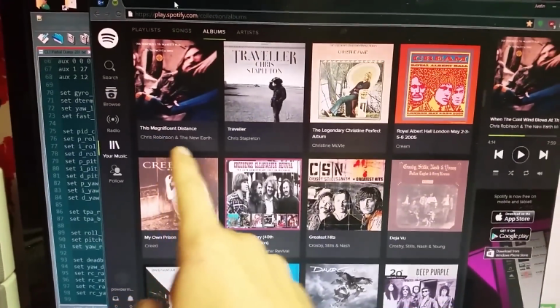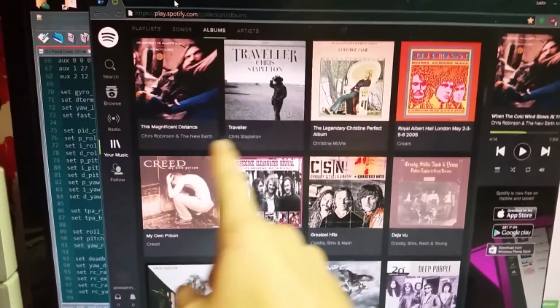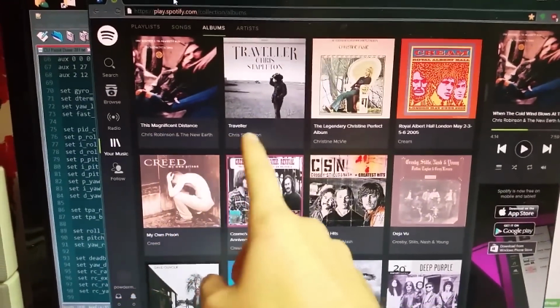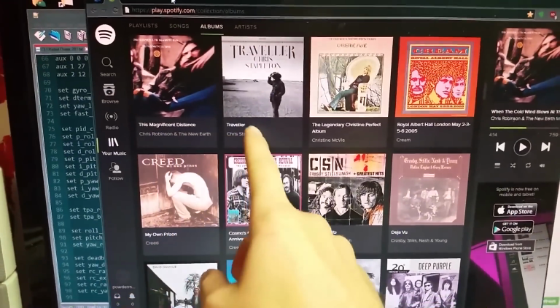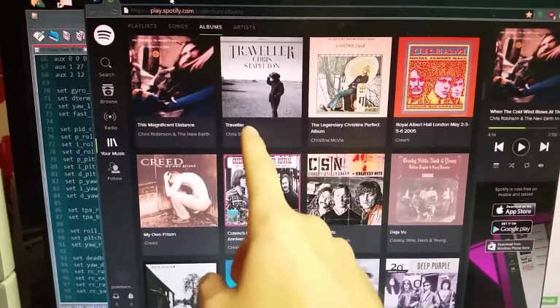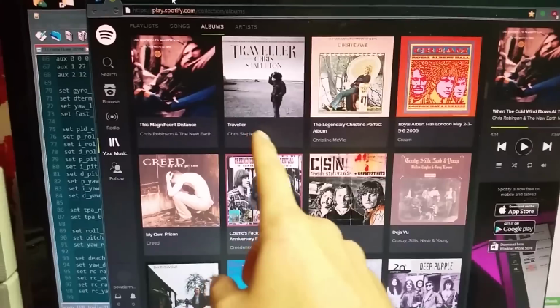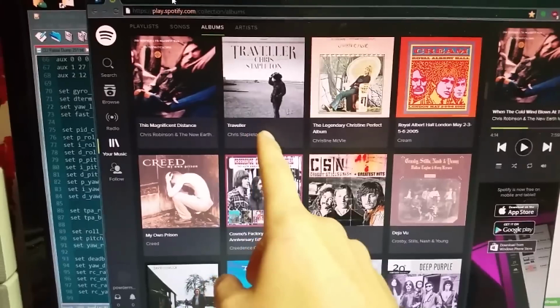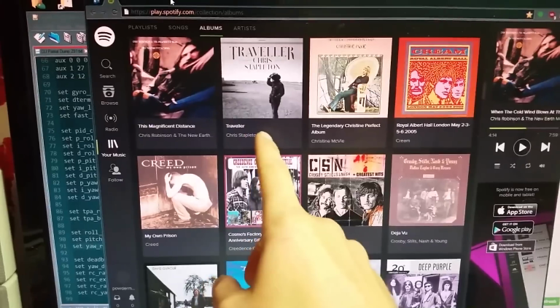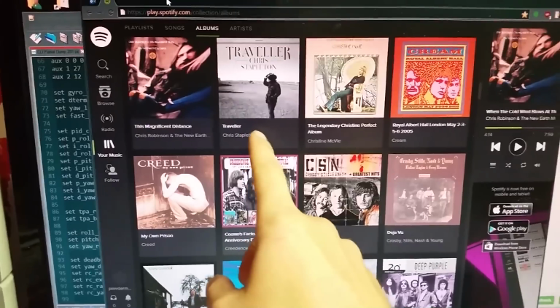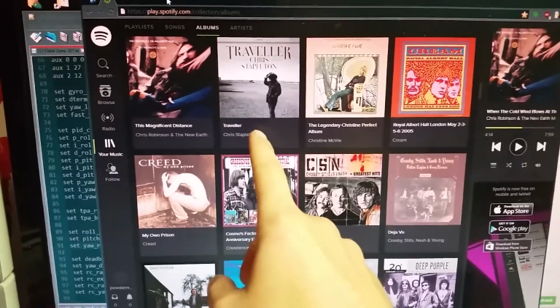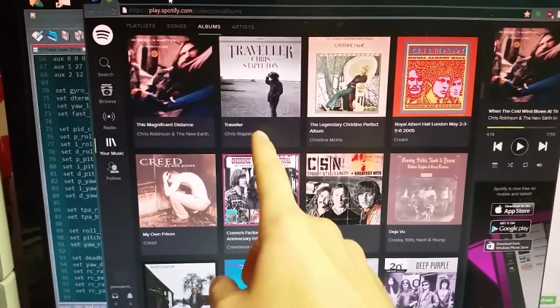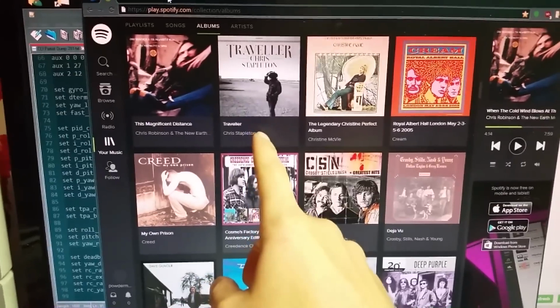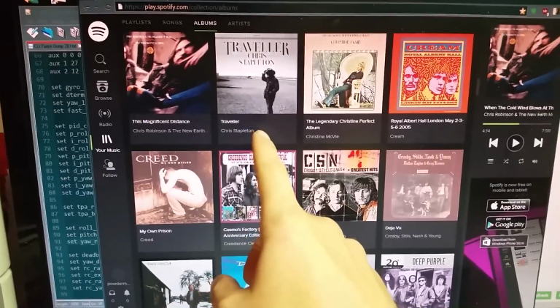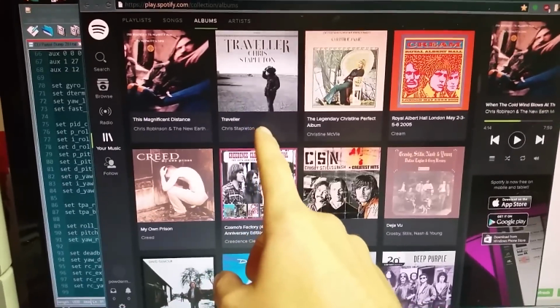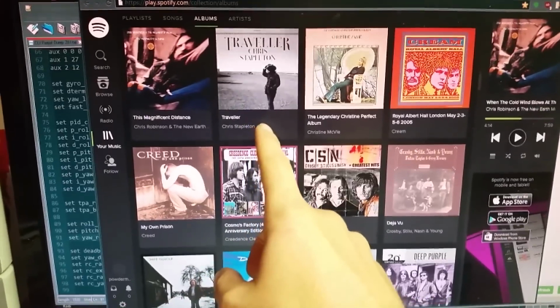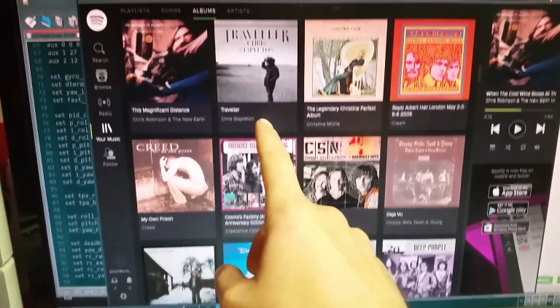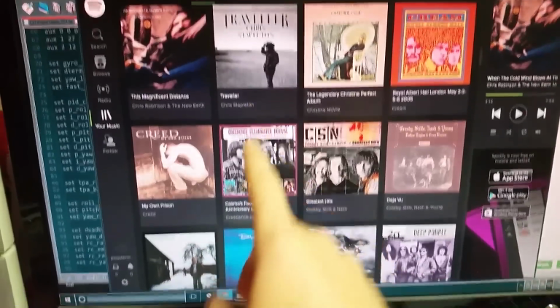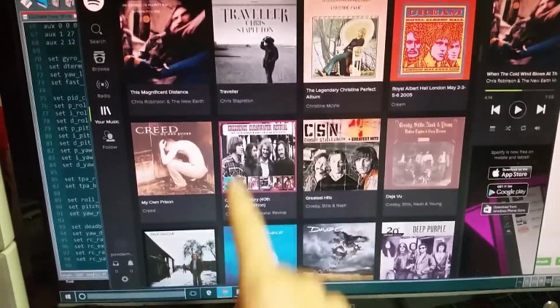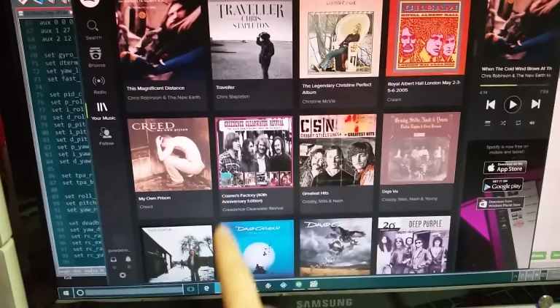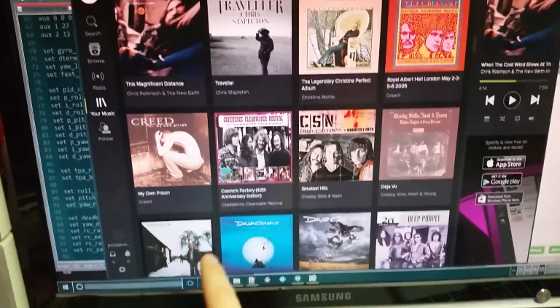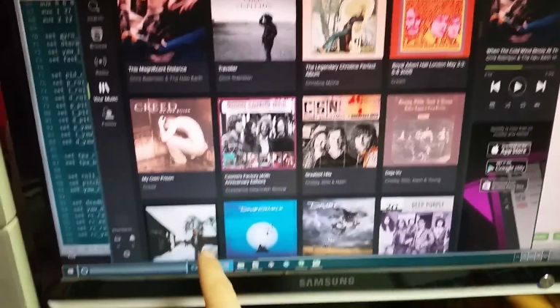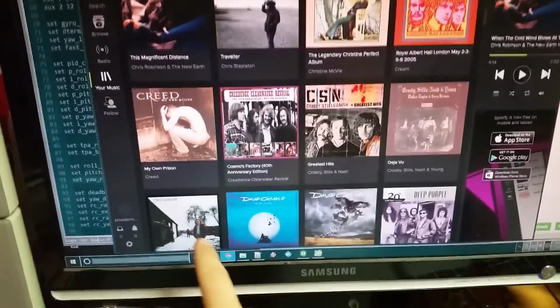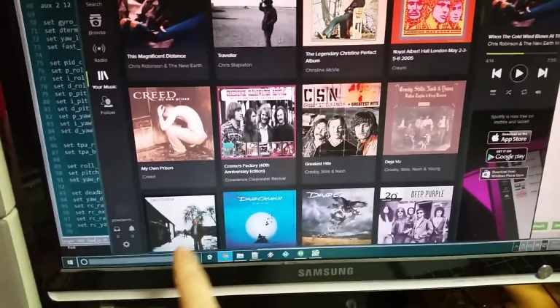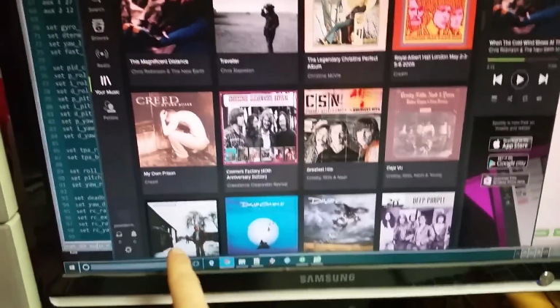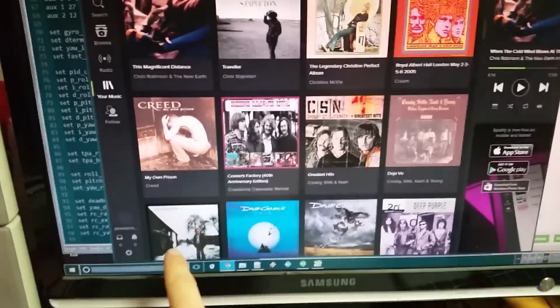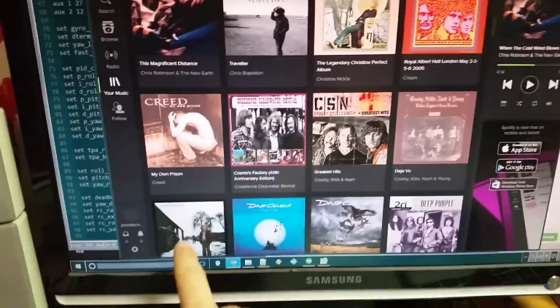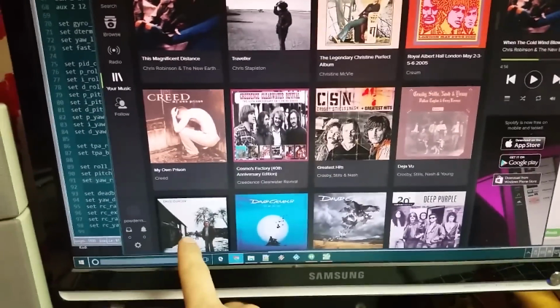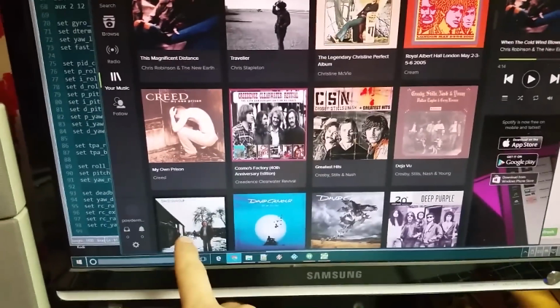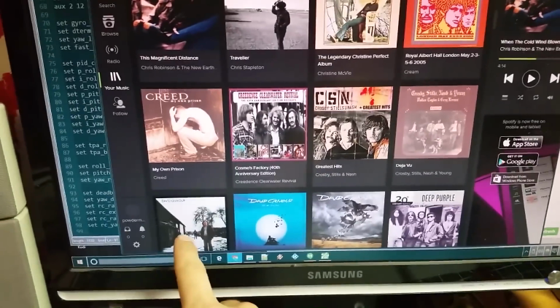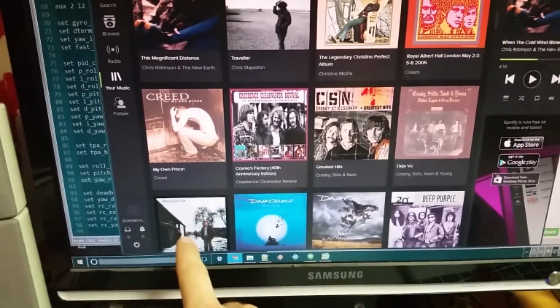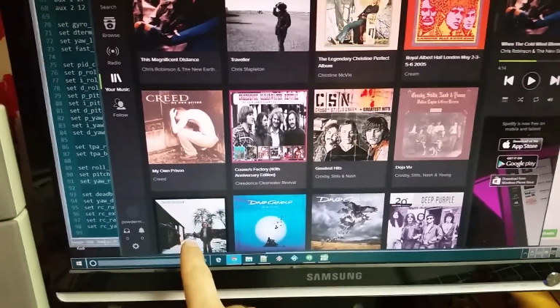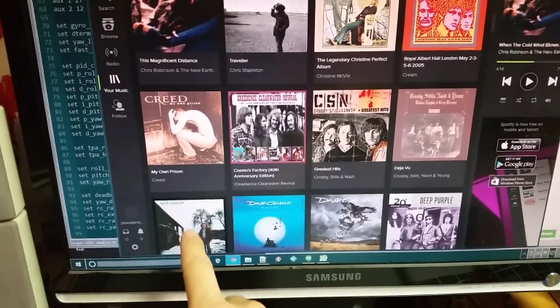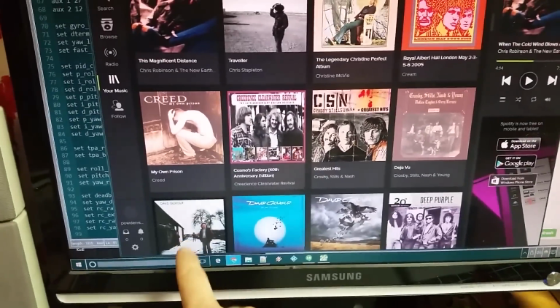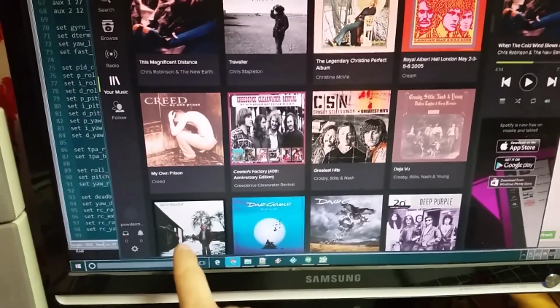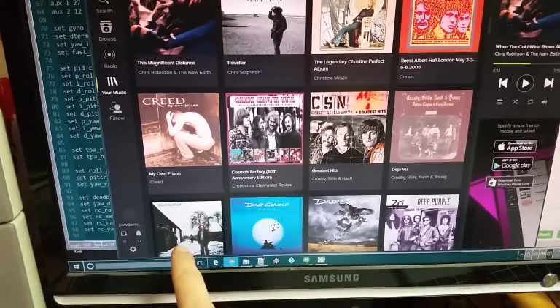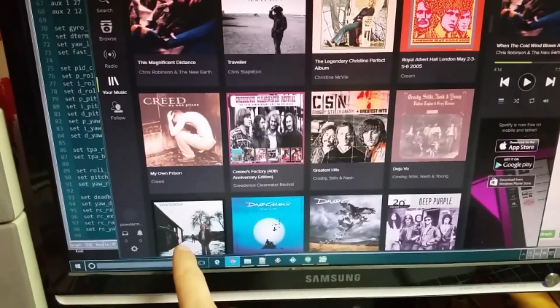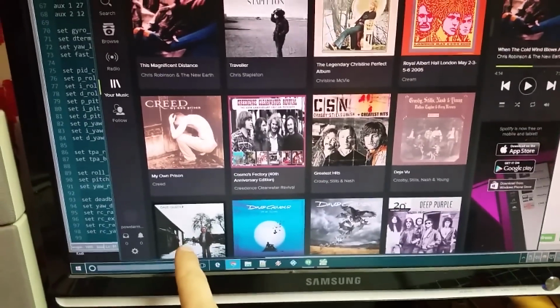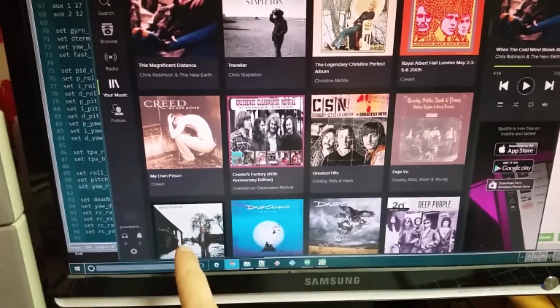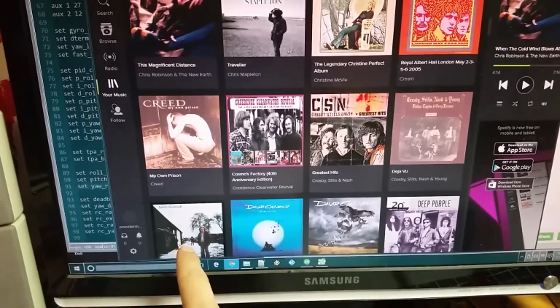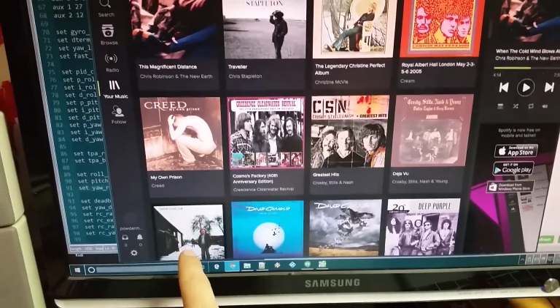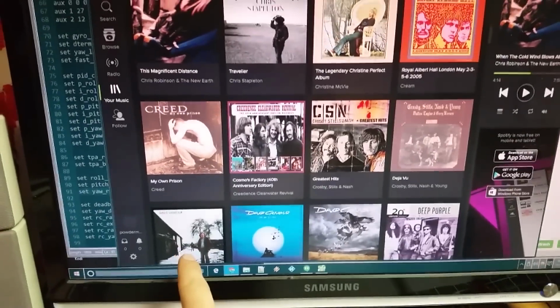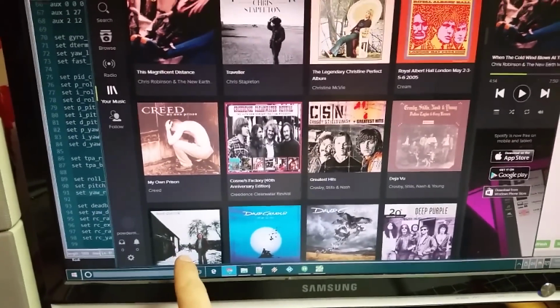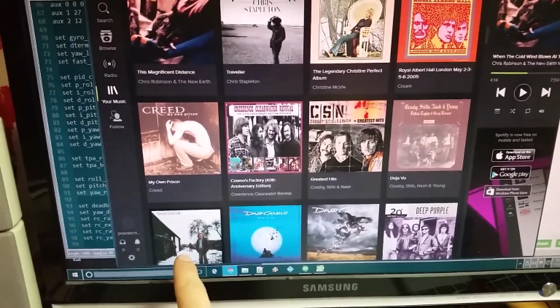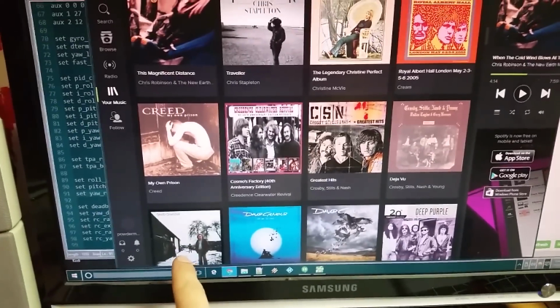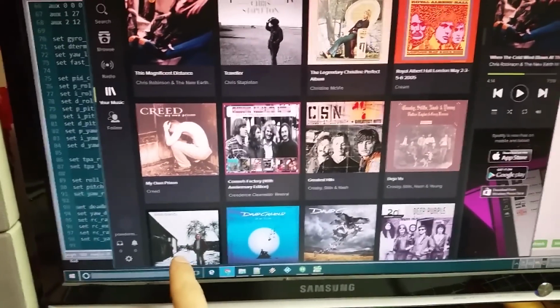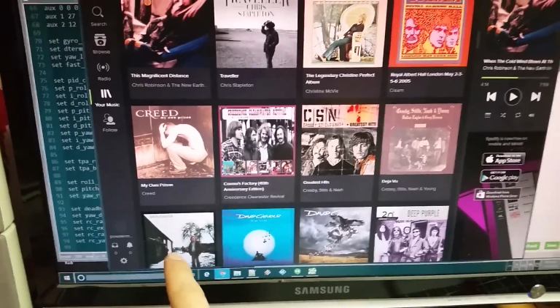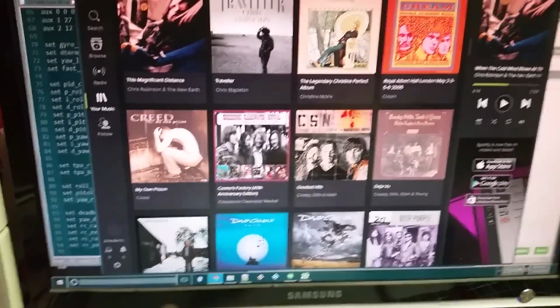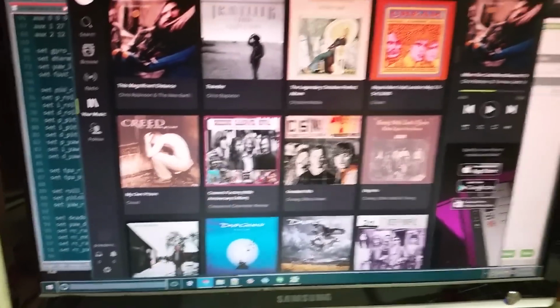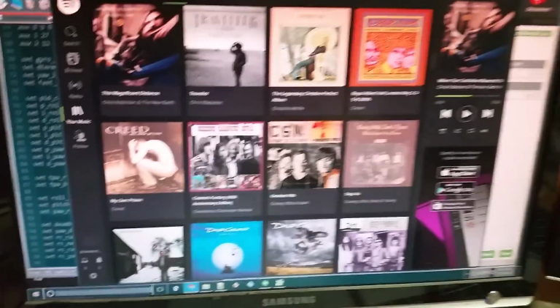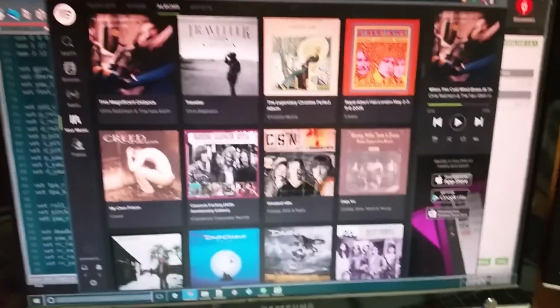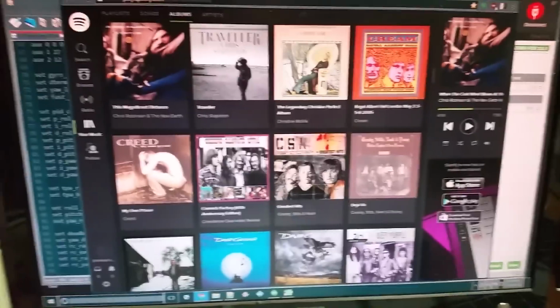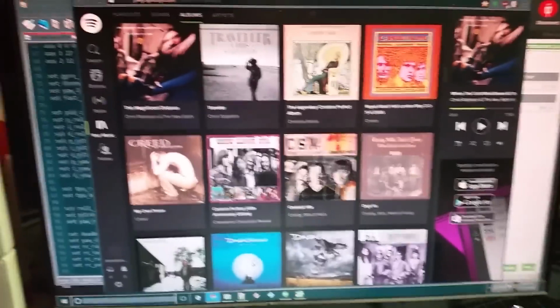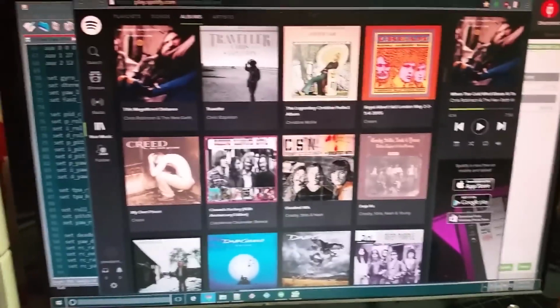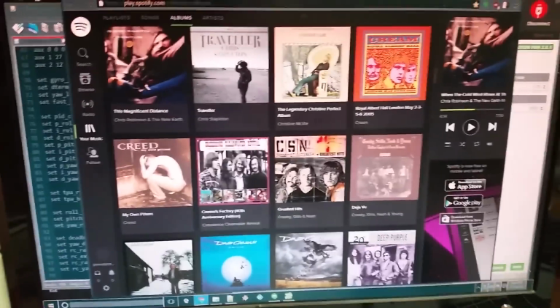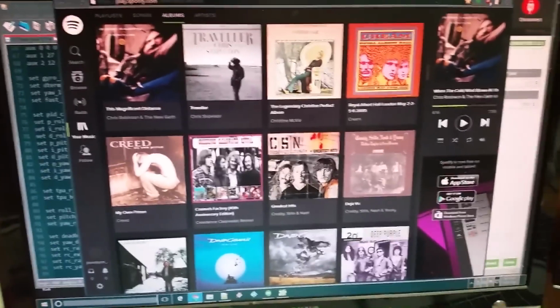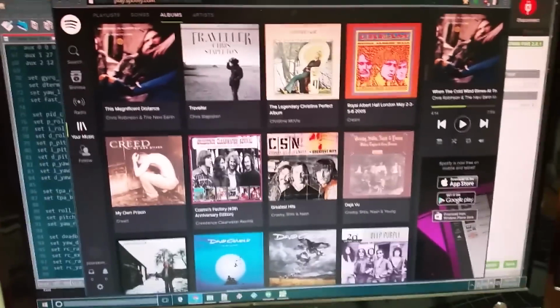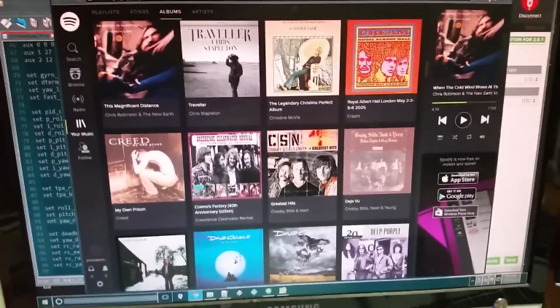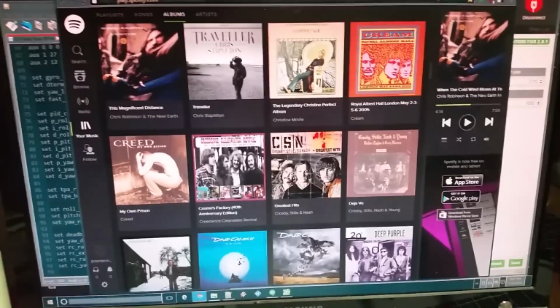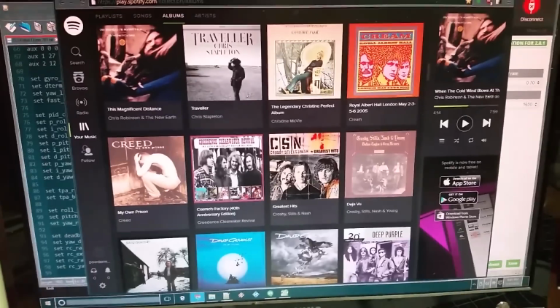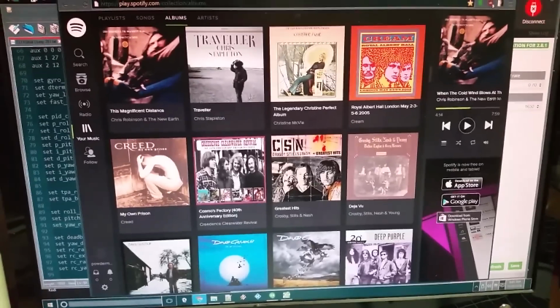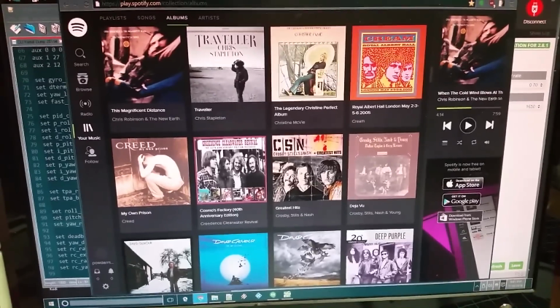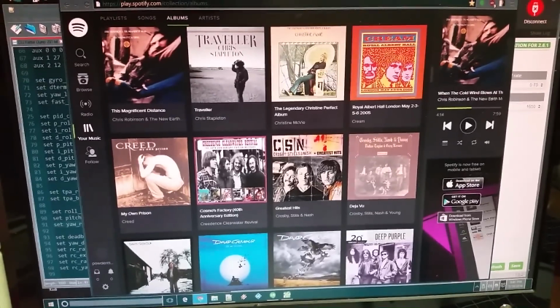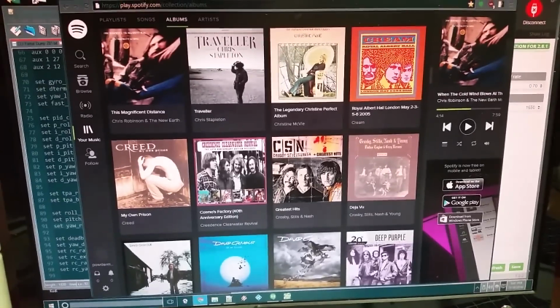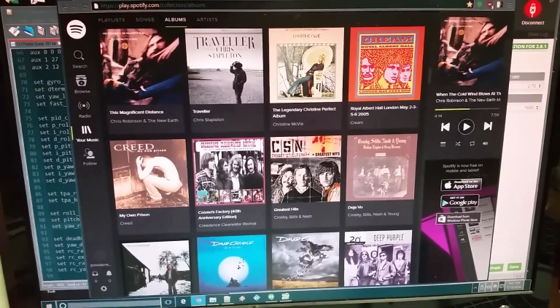Tip number three: get some new music. There's a dude from the Black Crowes — really good album. David Gilmour — that's a really good album too. Go listen to something.